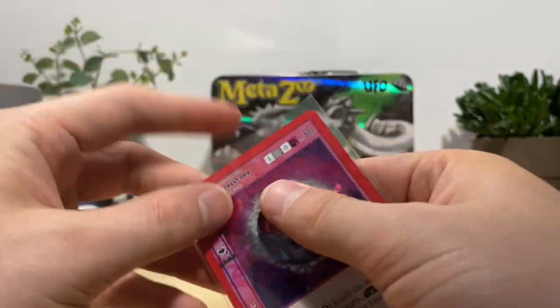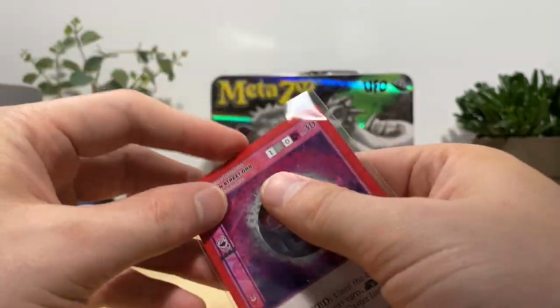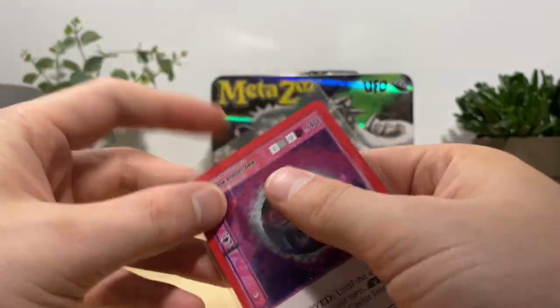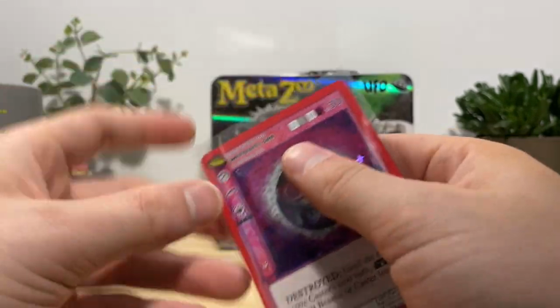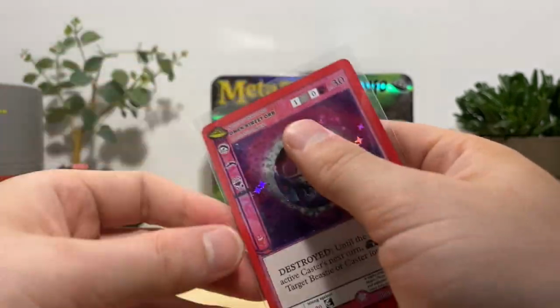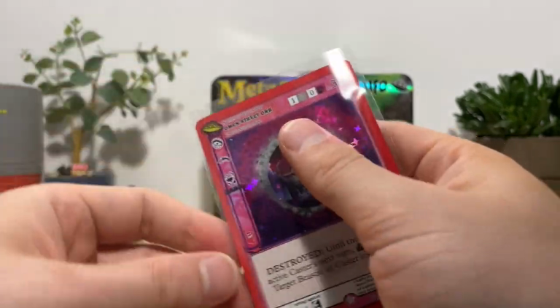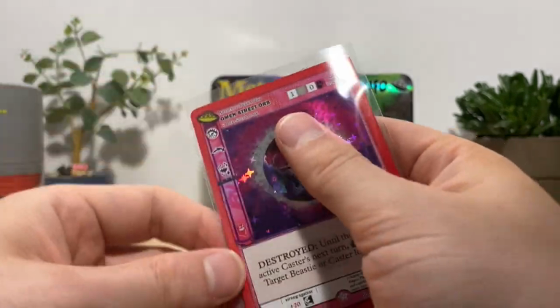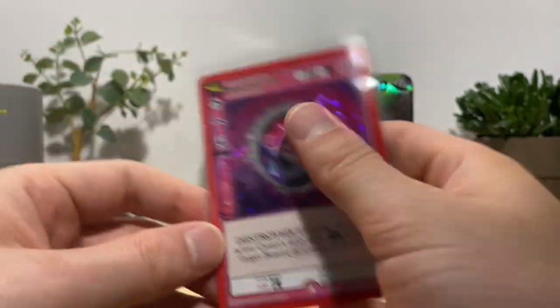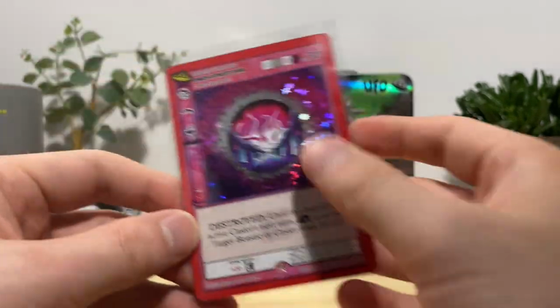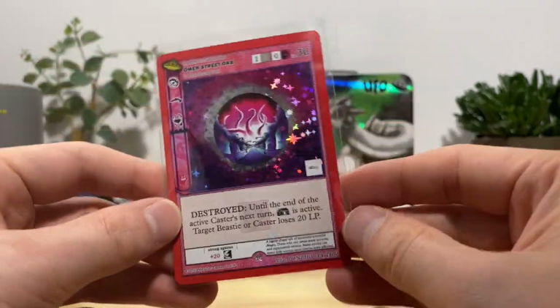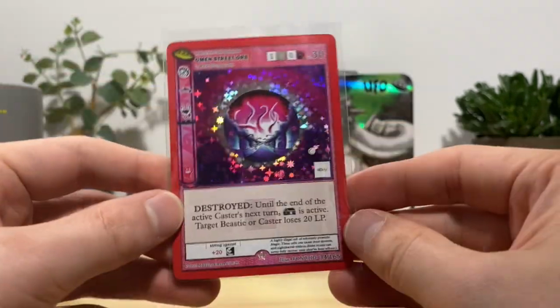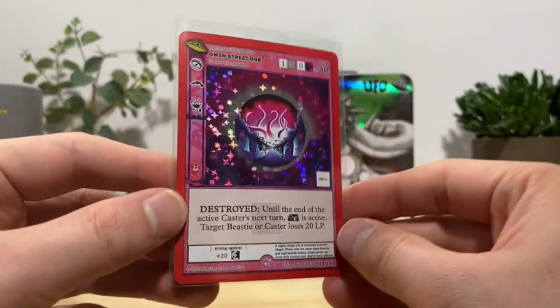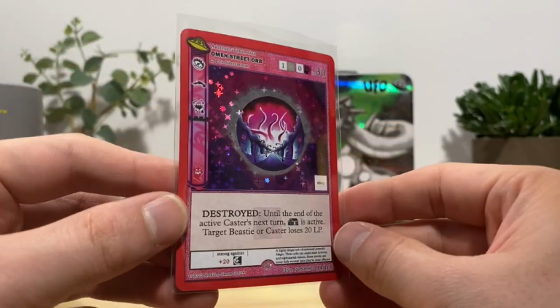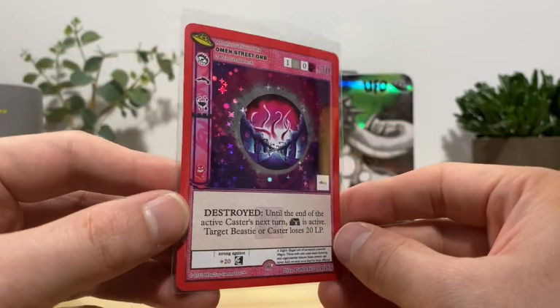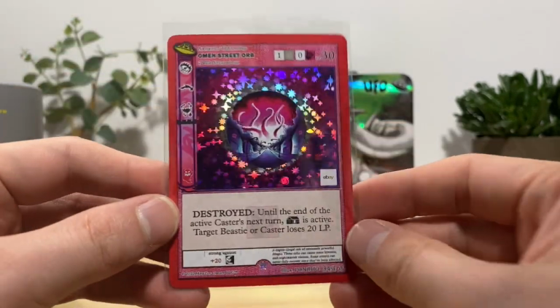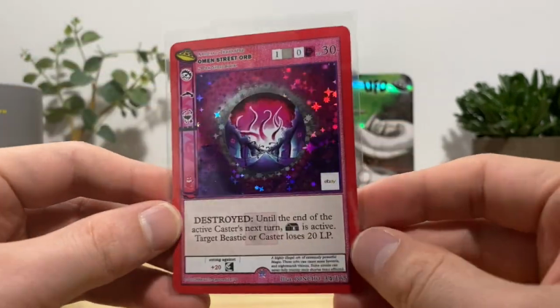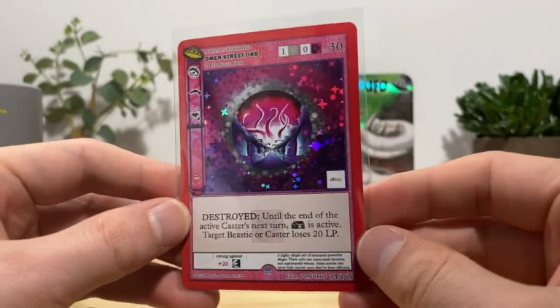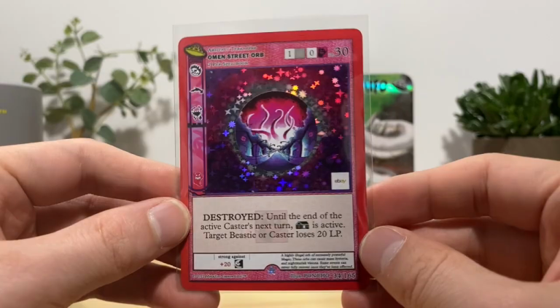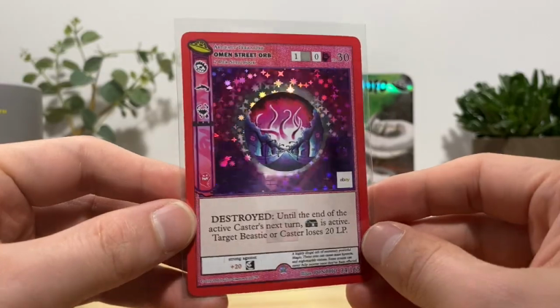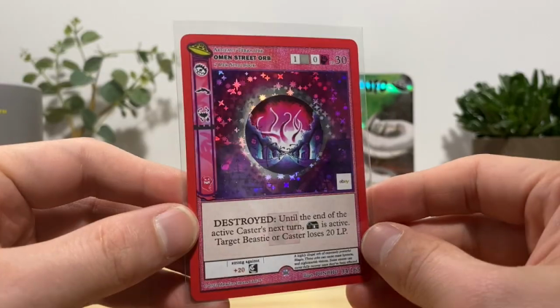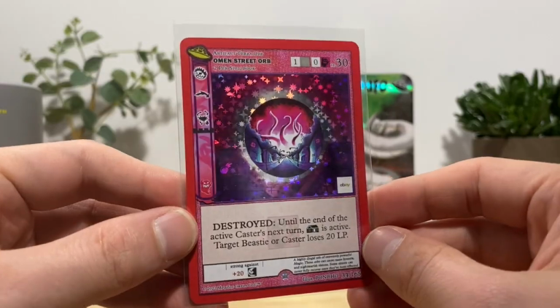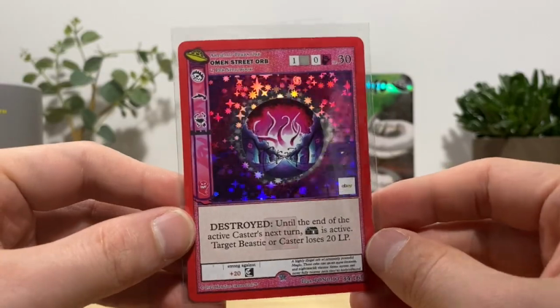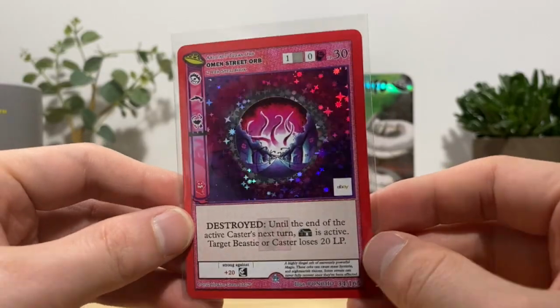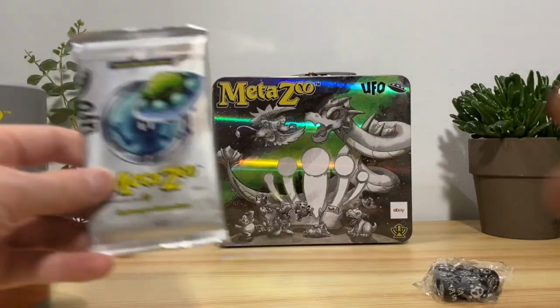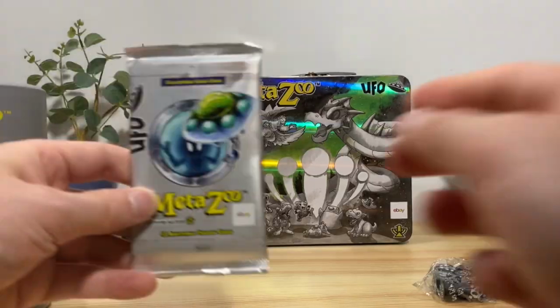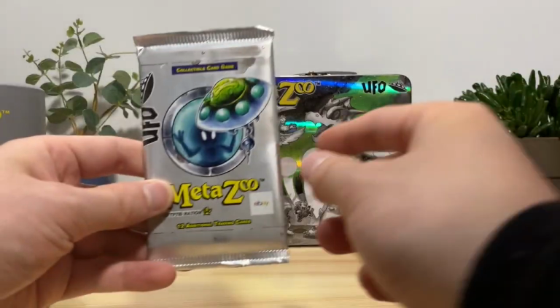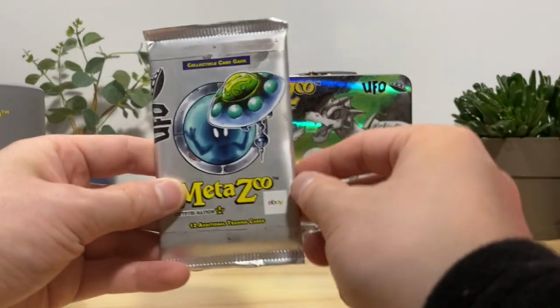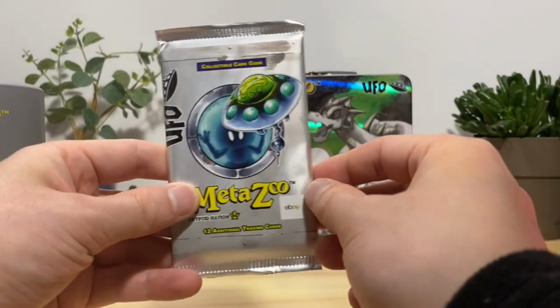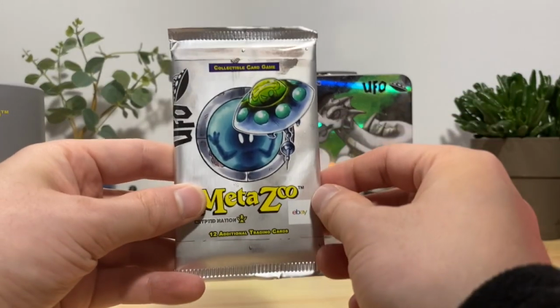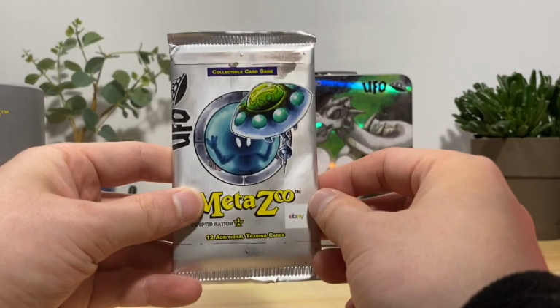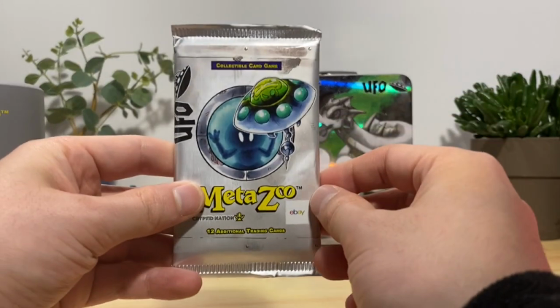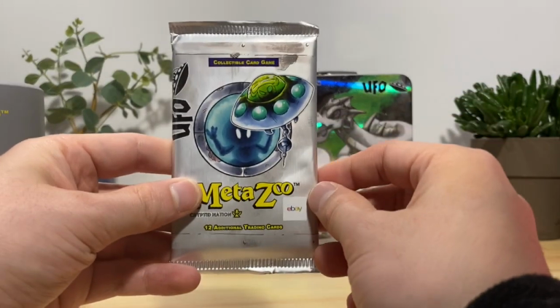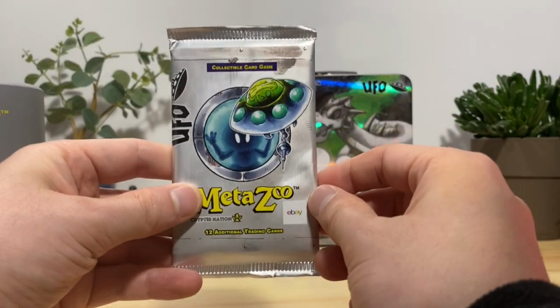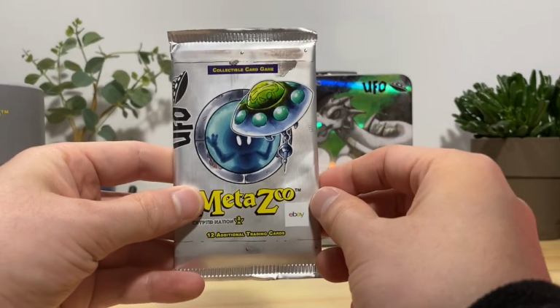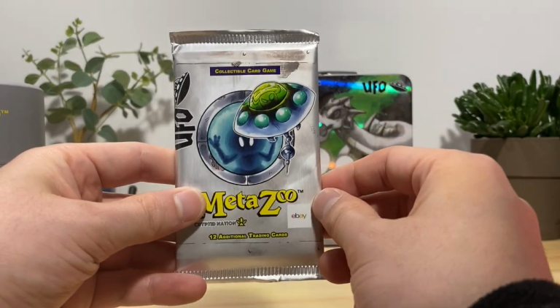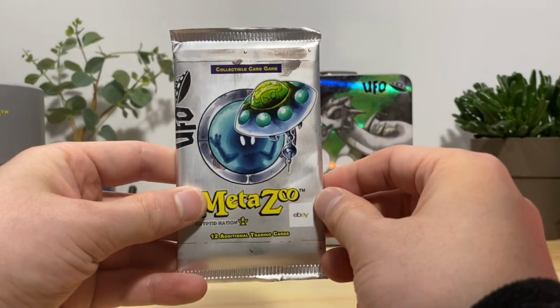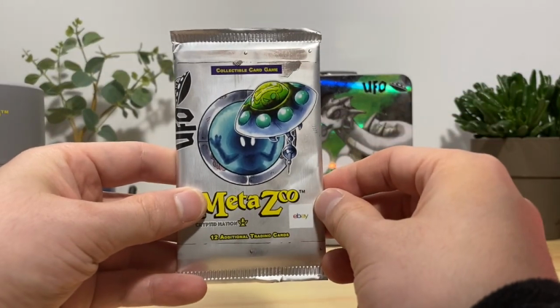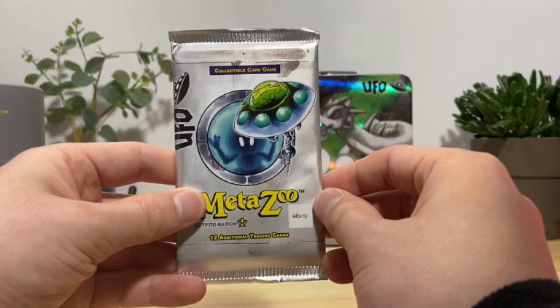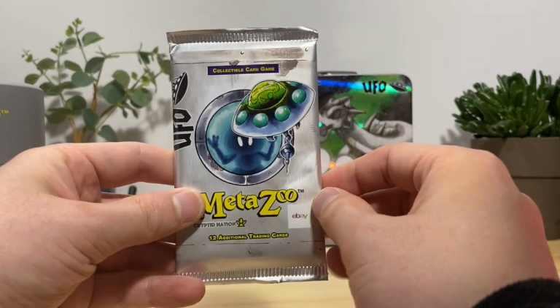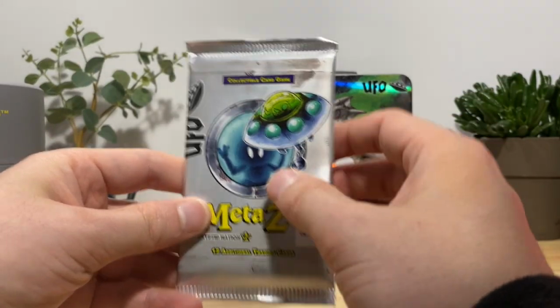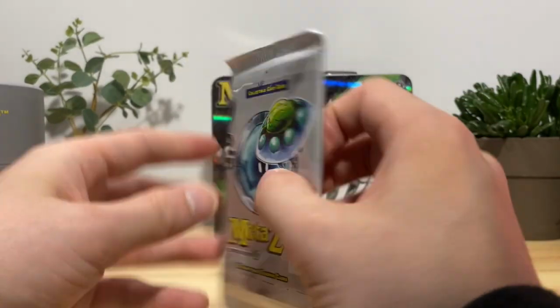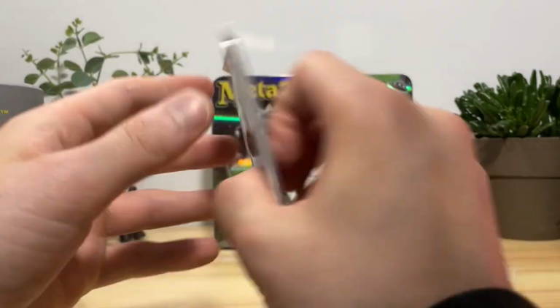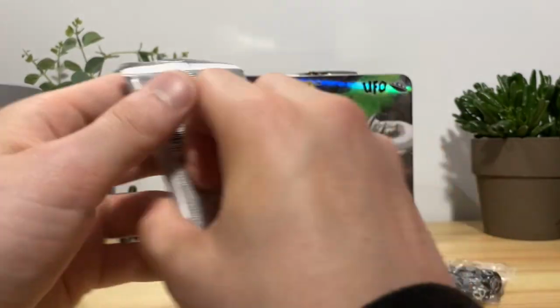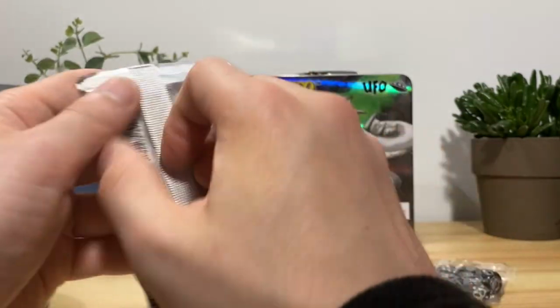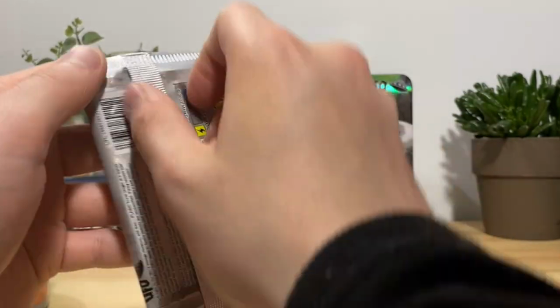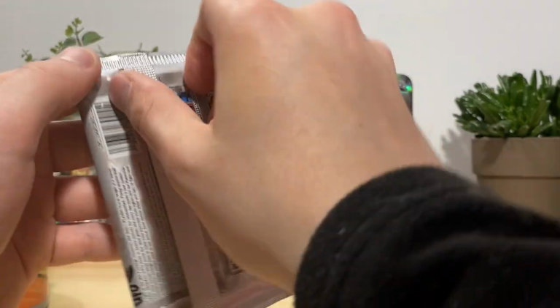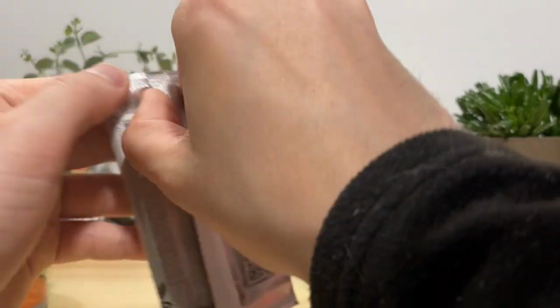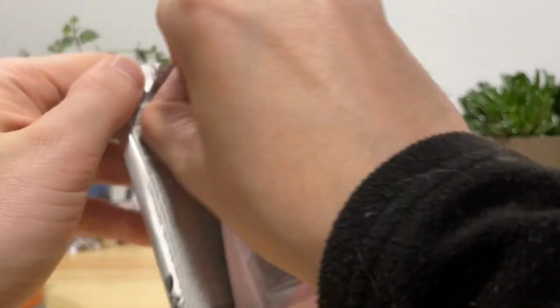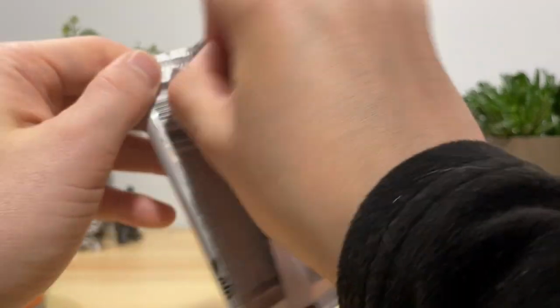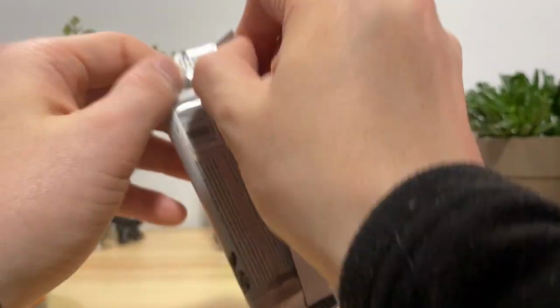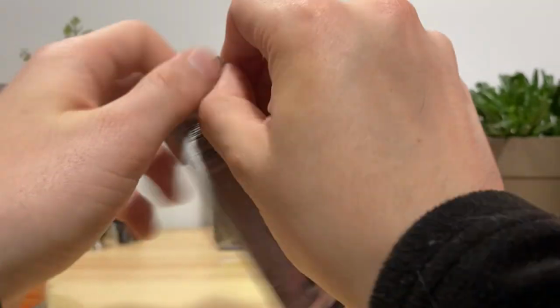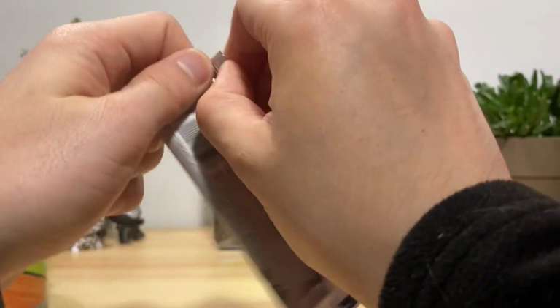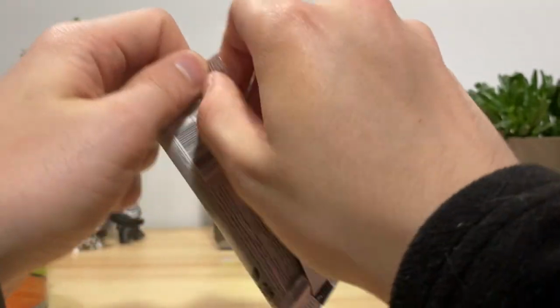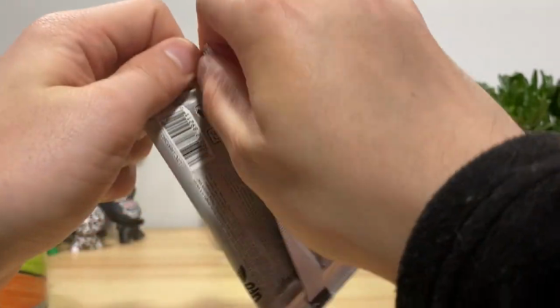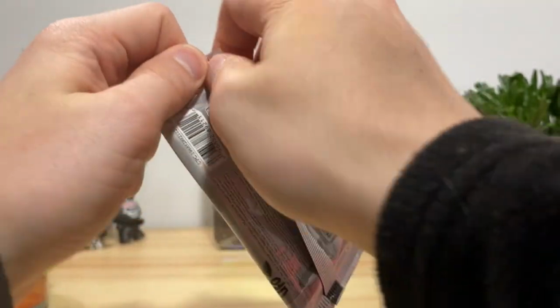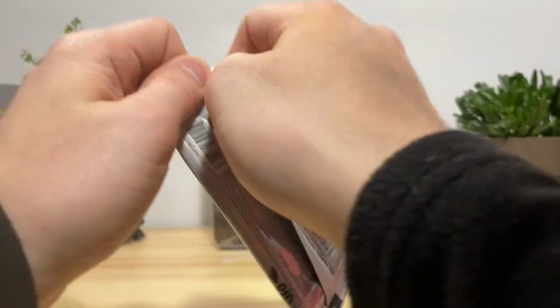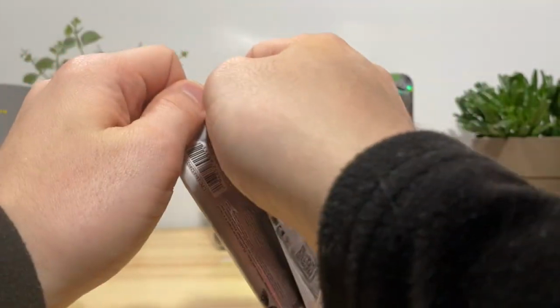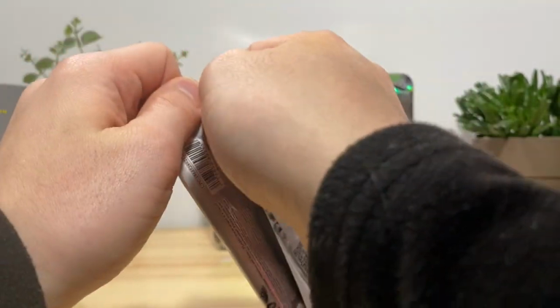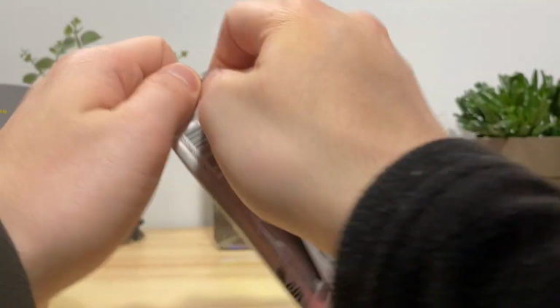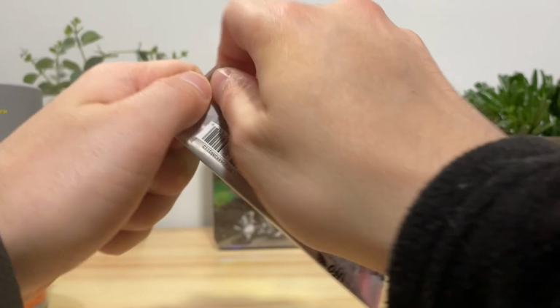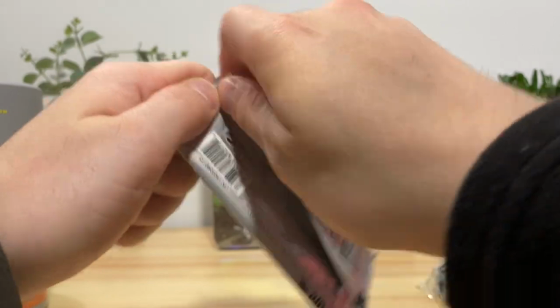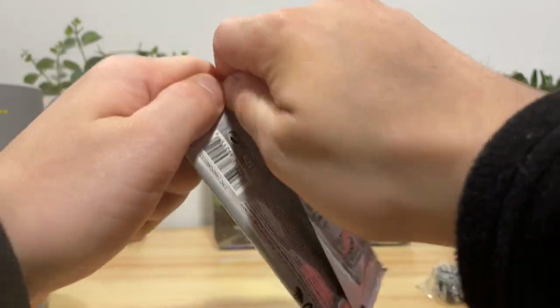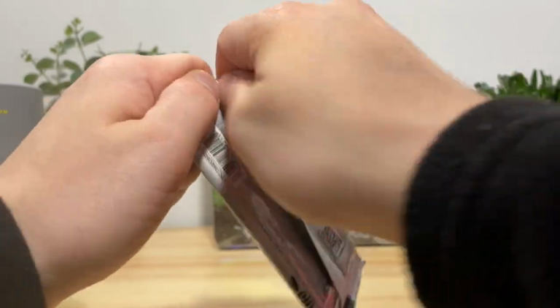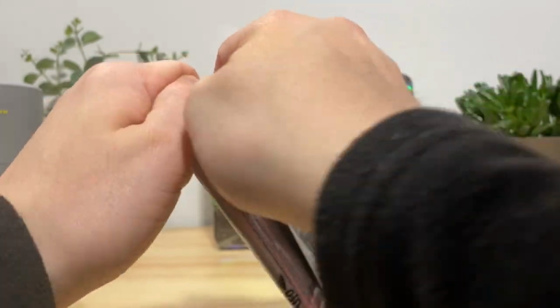These eBay packs are going nuts right now. Last pack — can we go four for five?